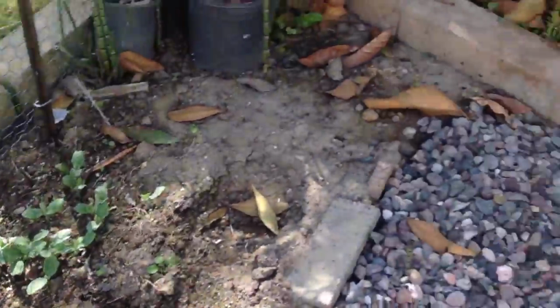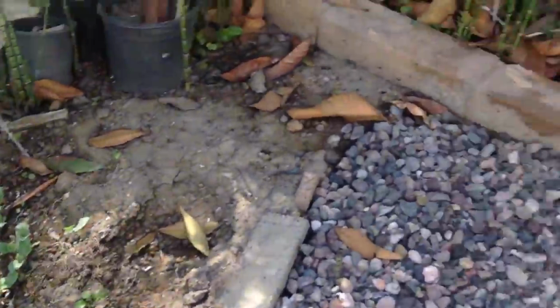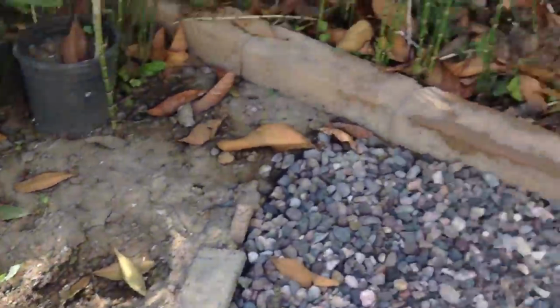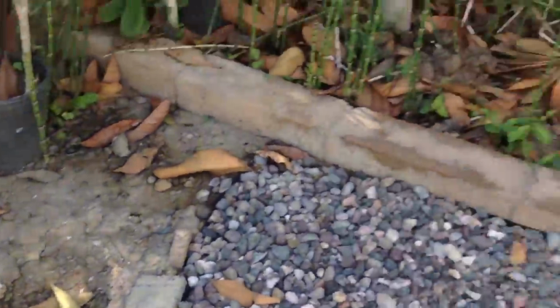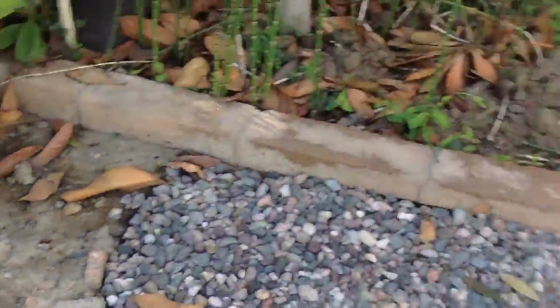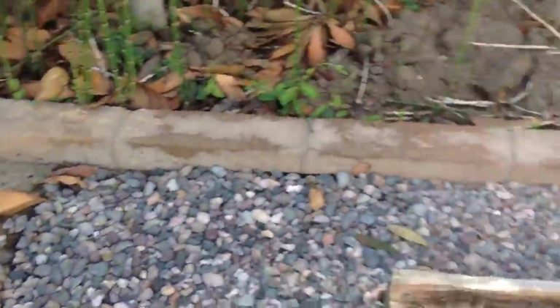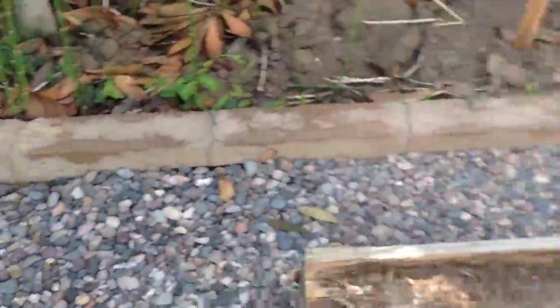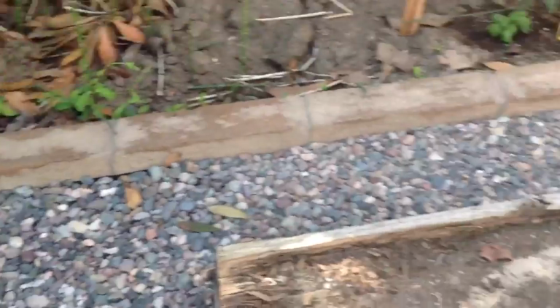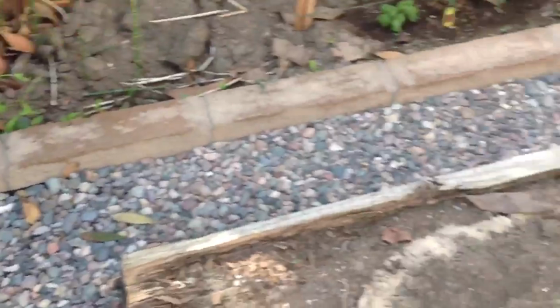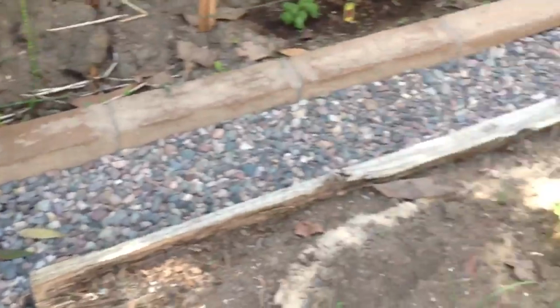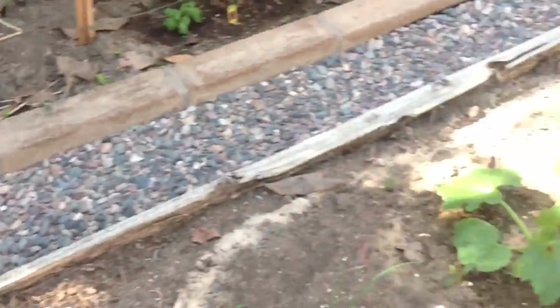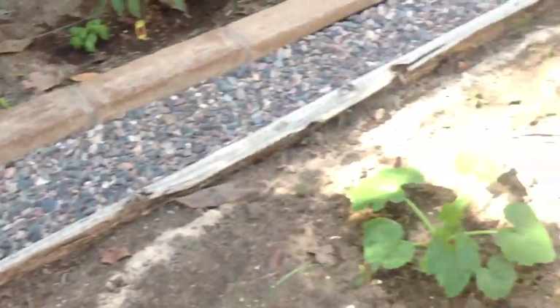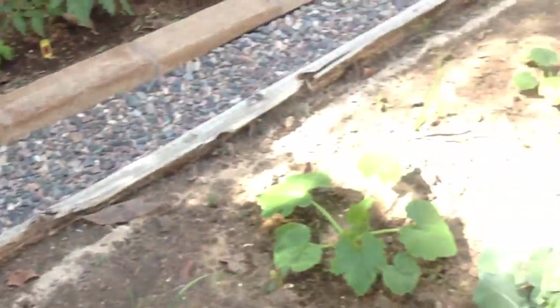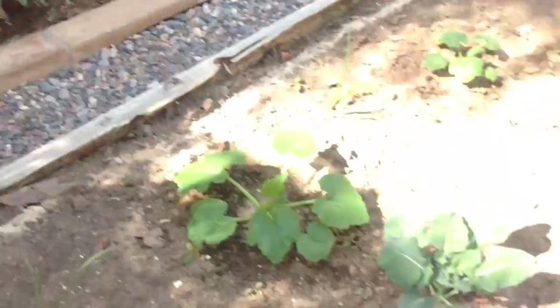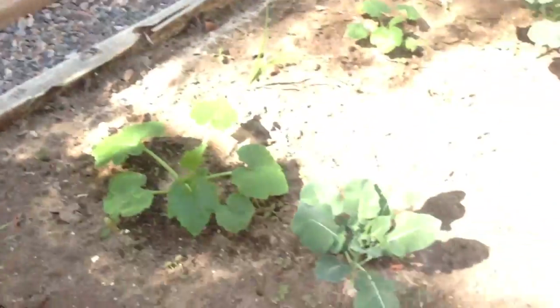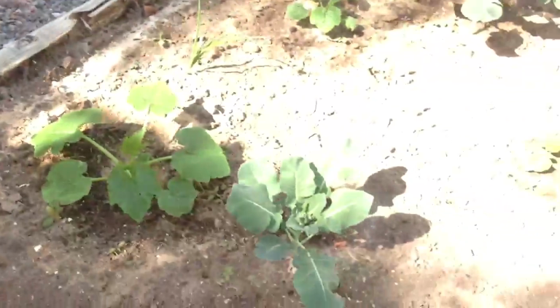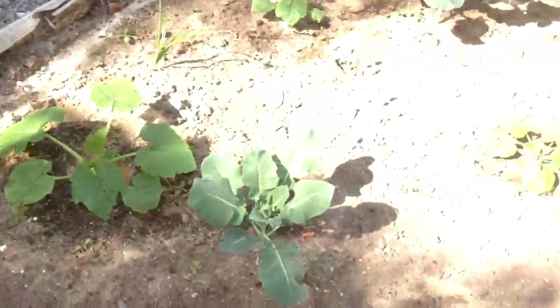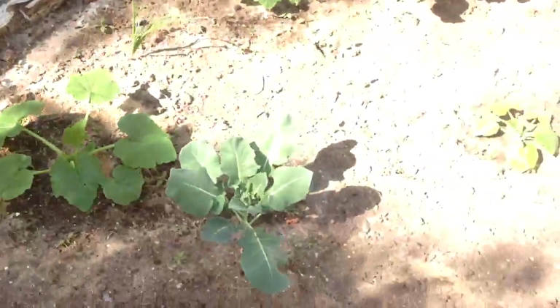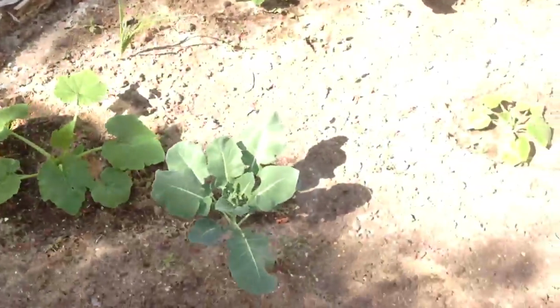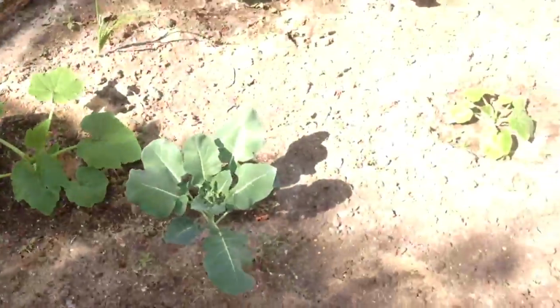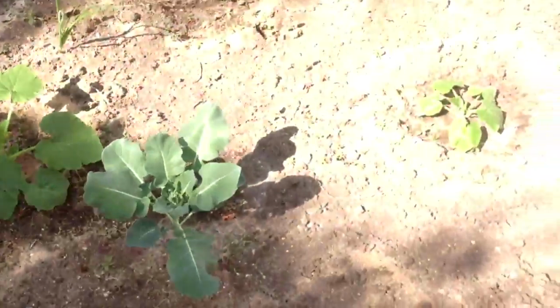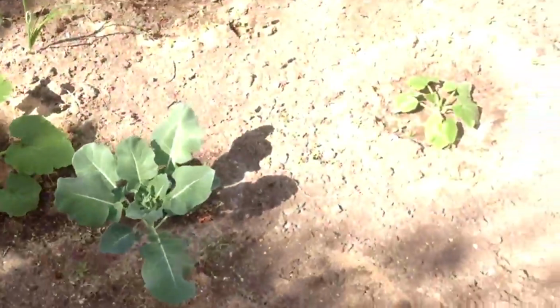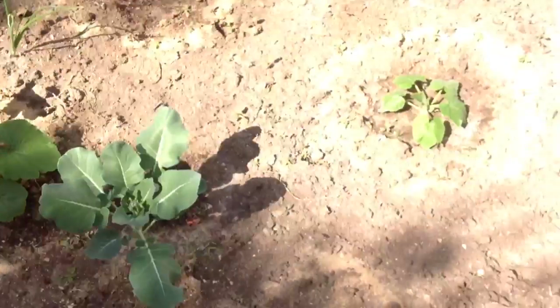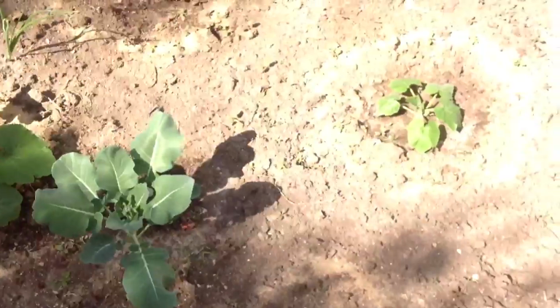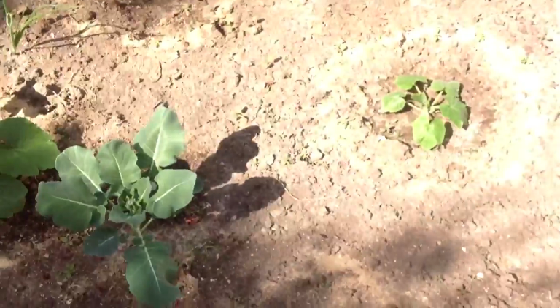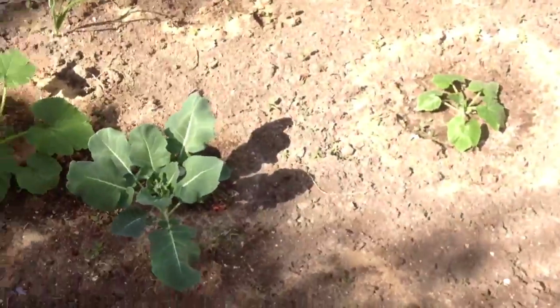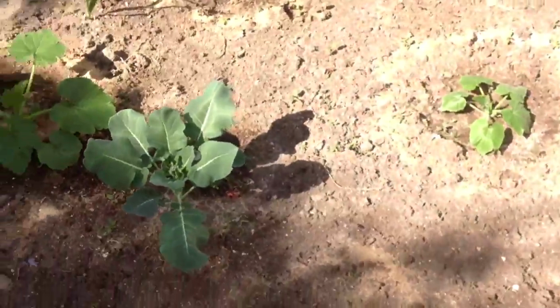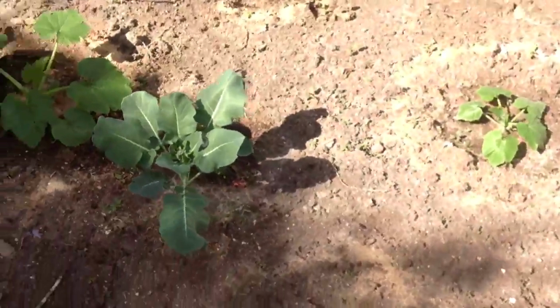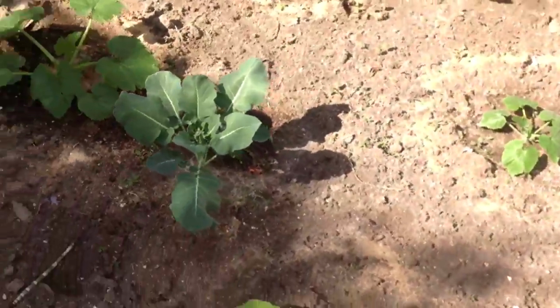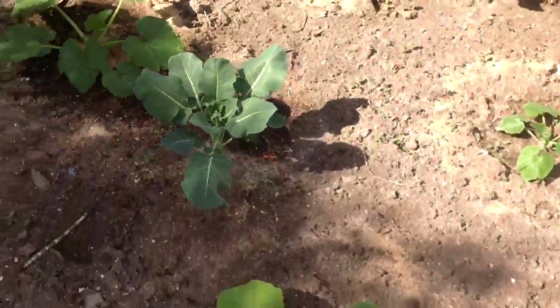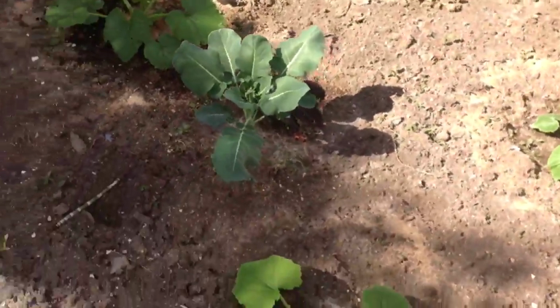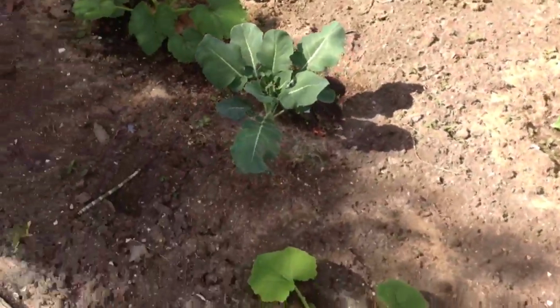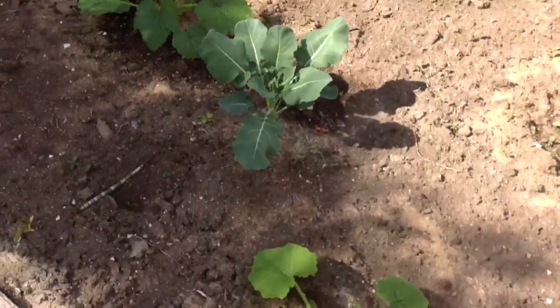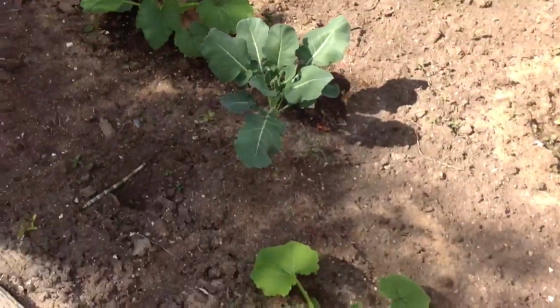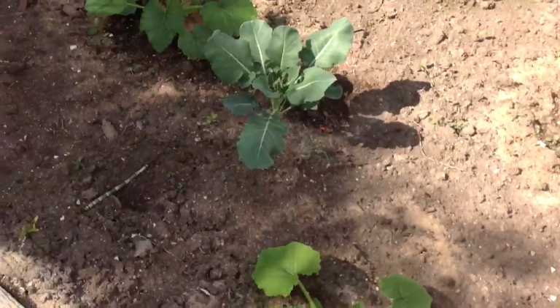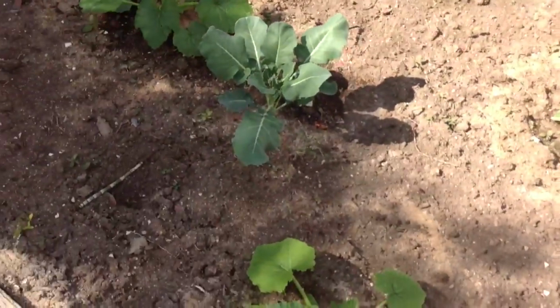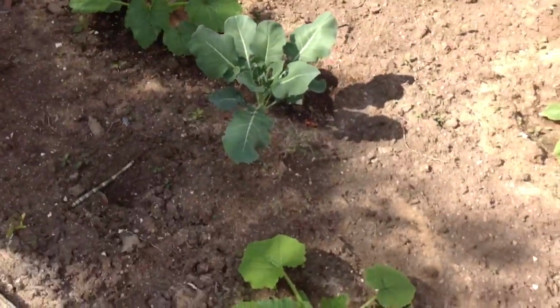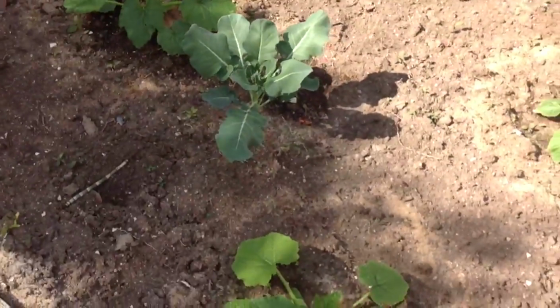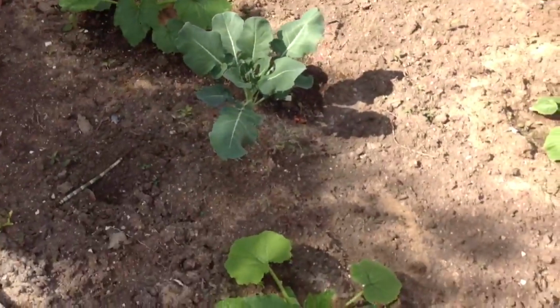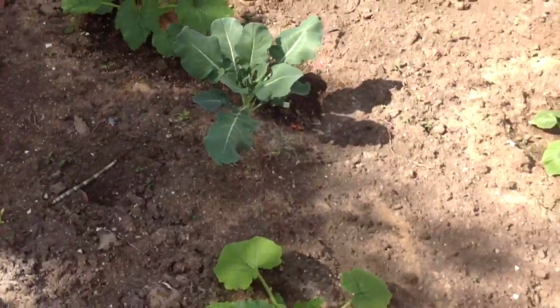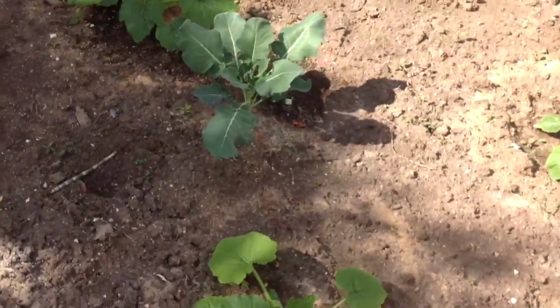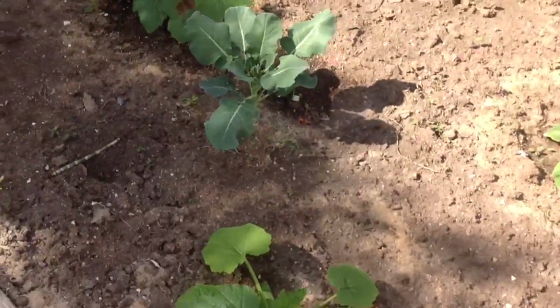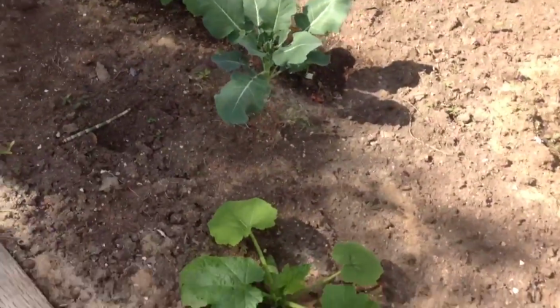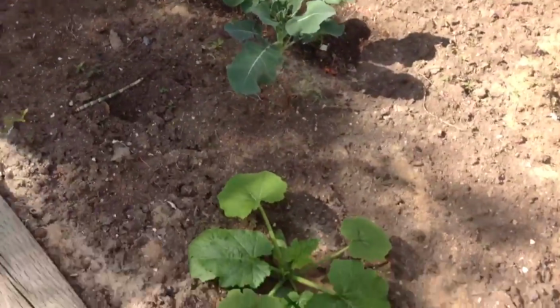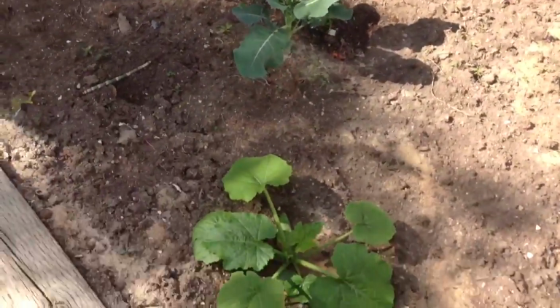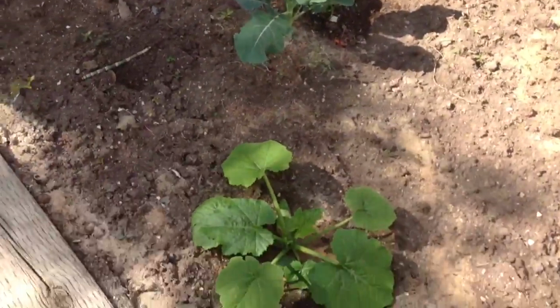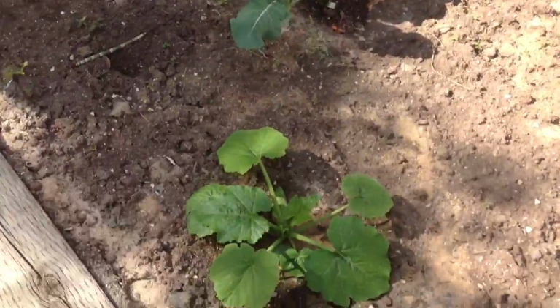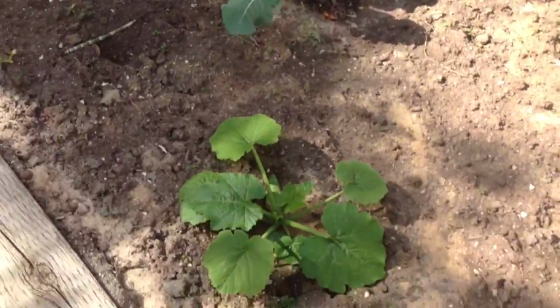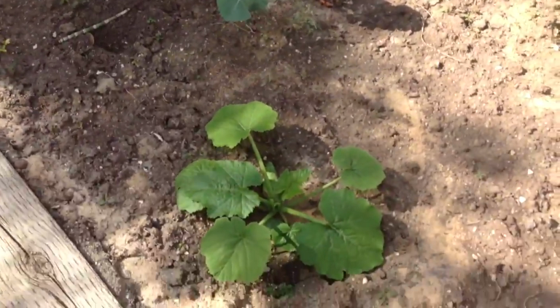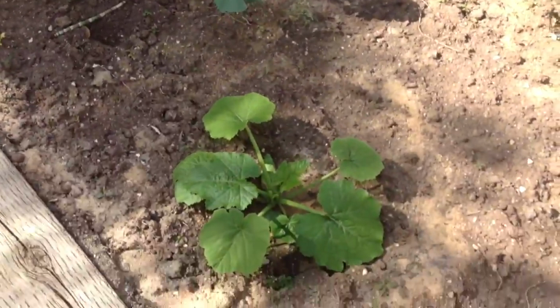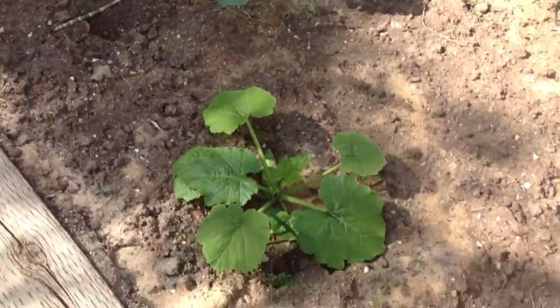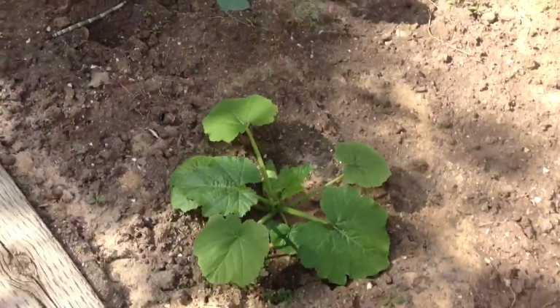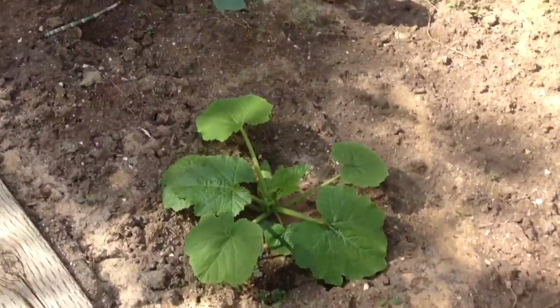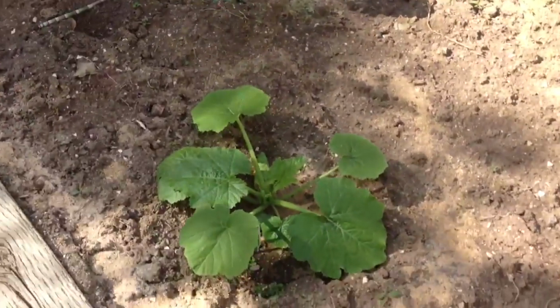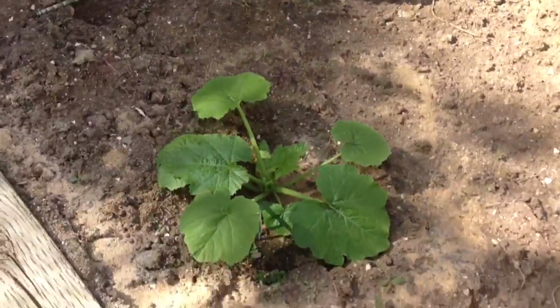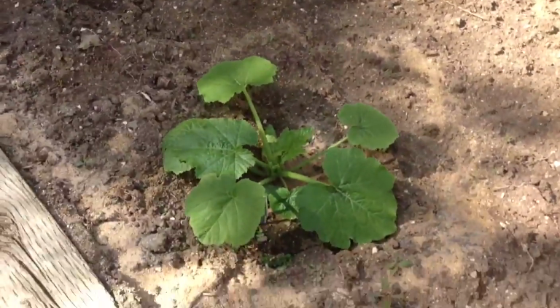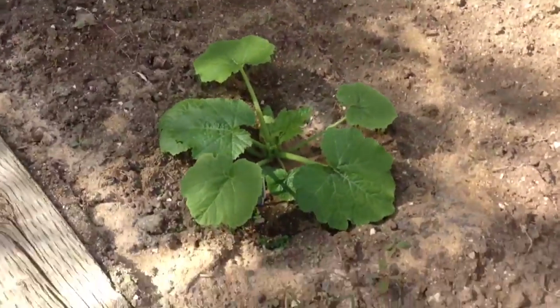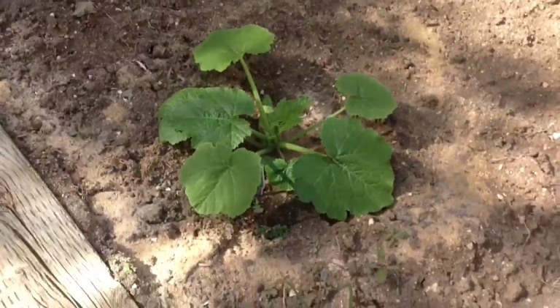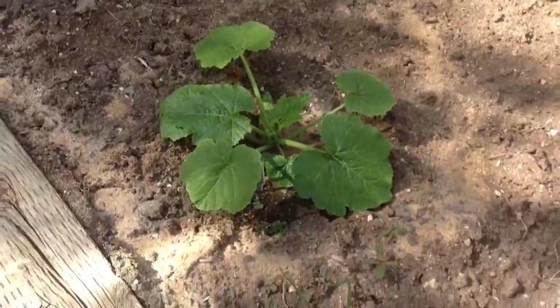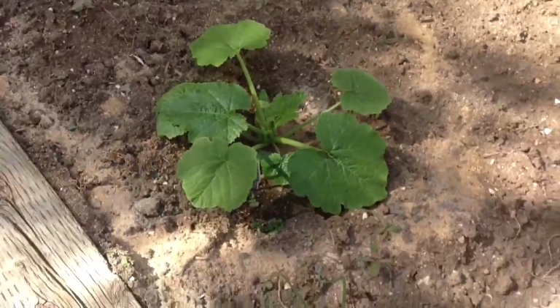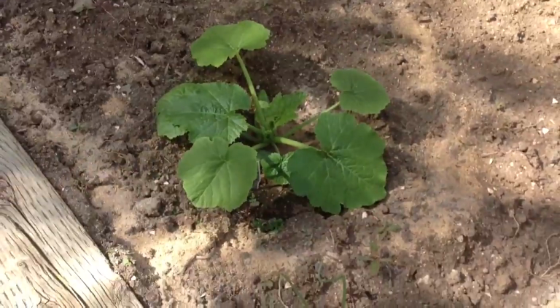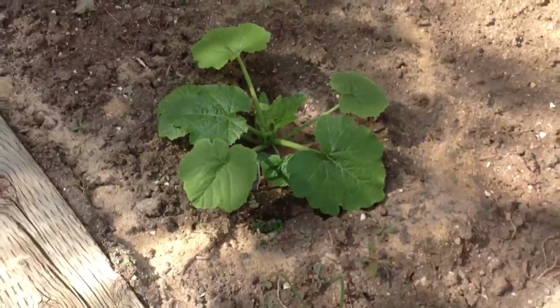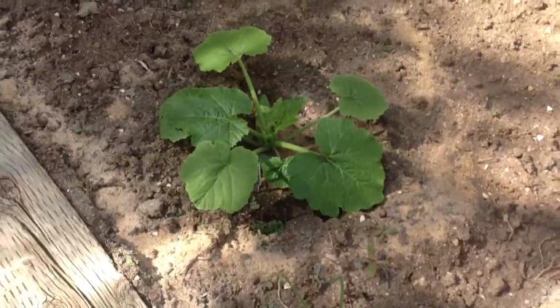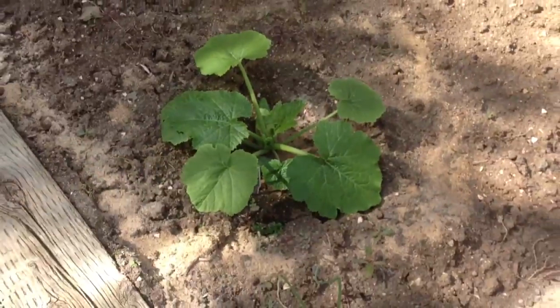And then here are my zucchinis. Here's one.